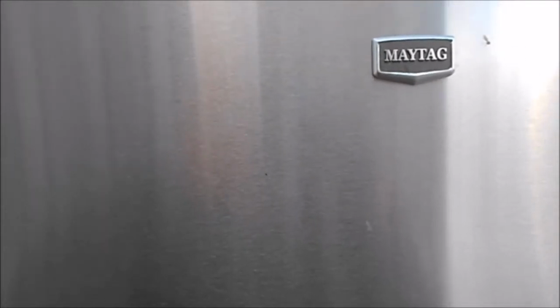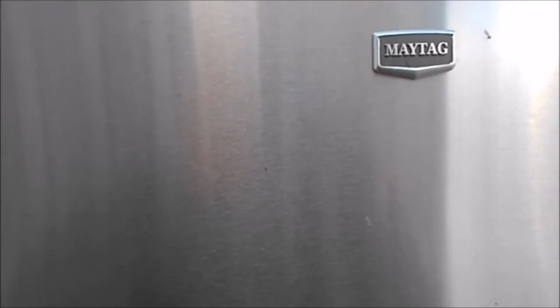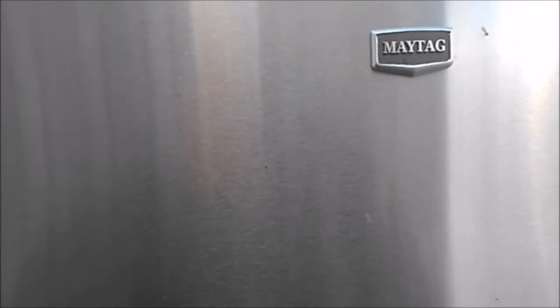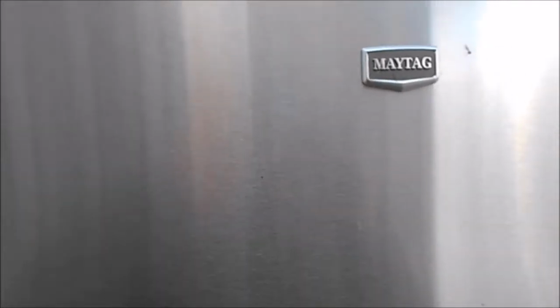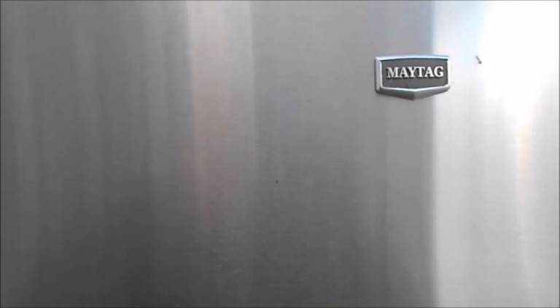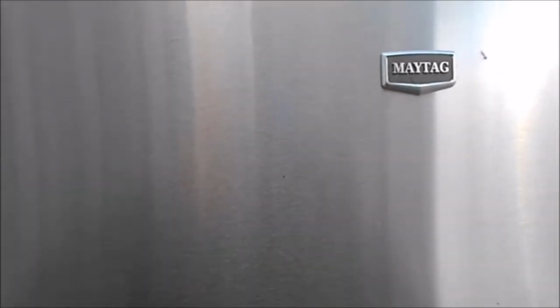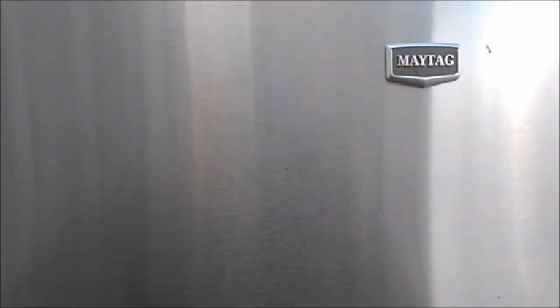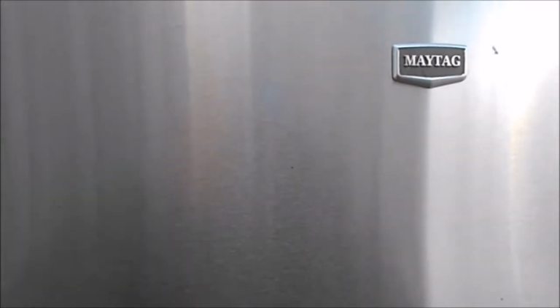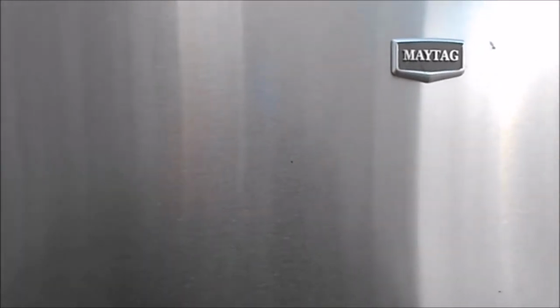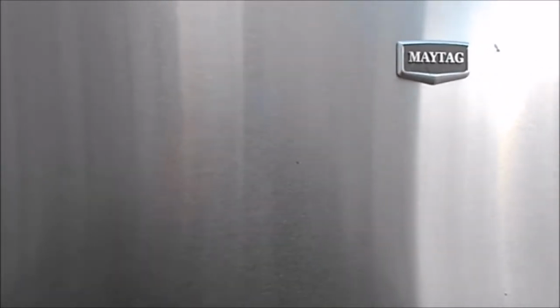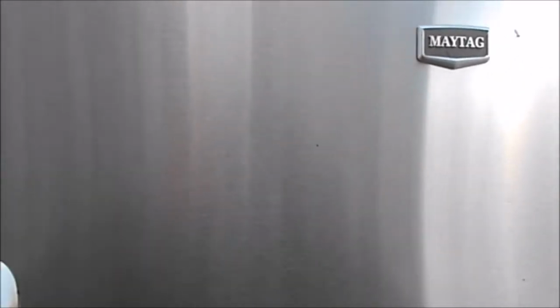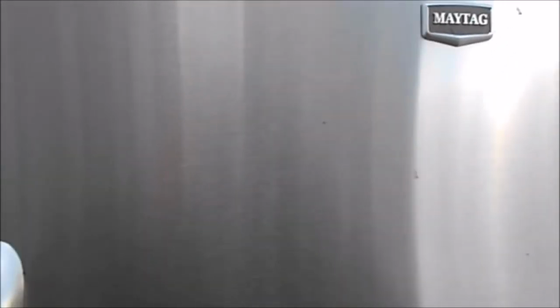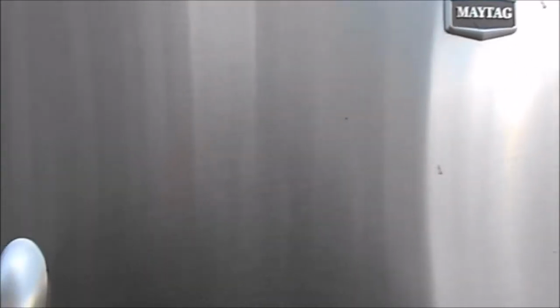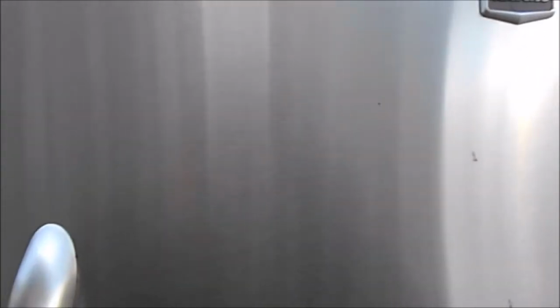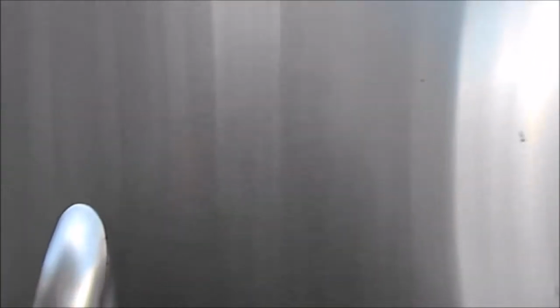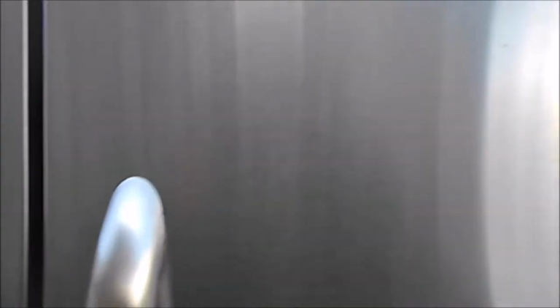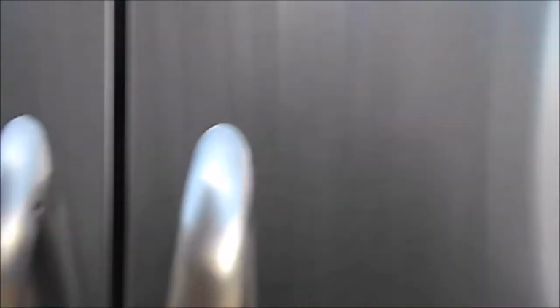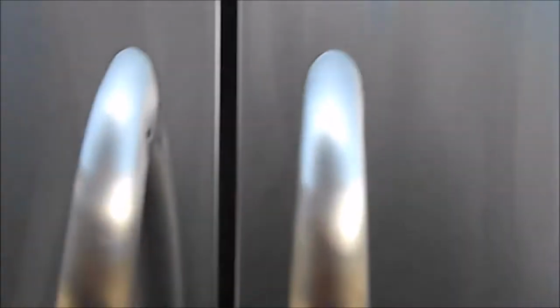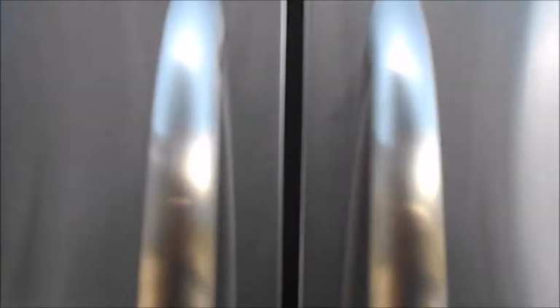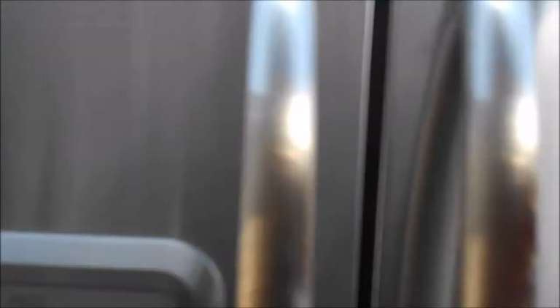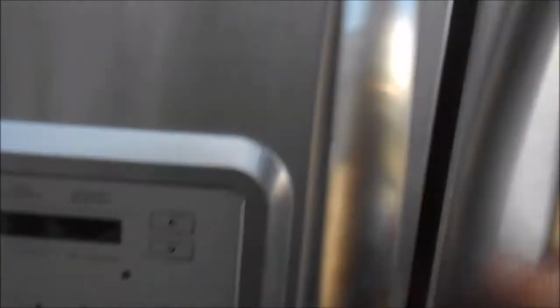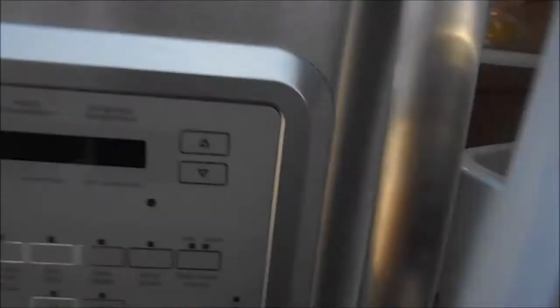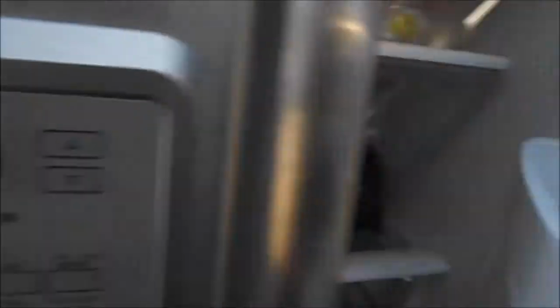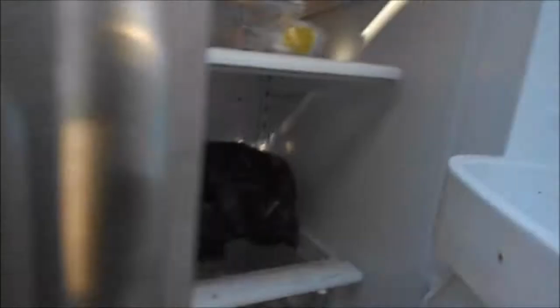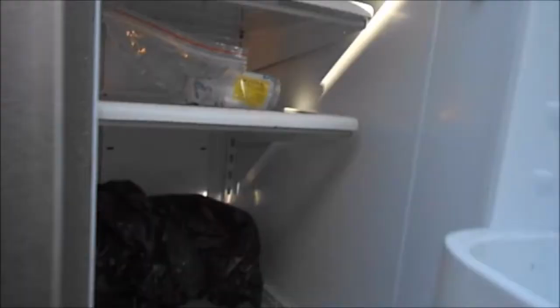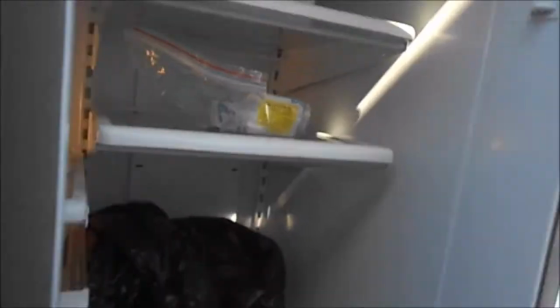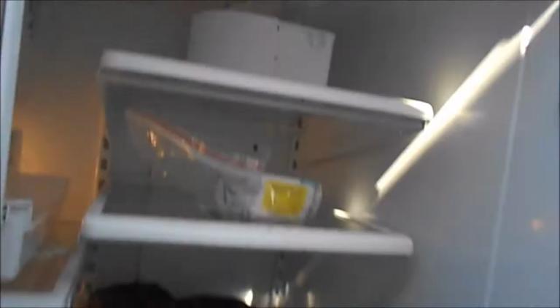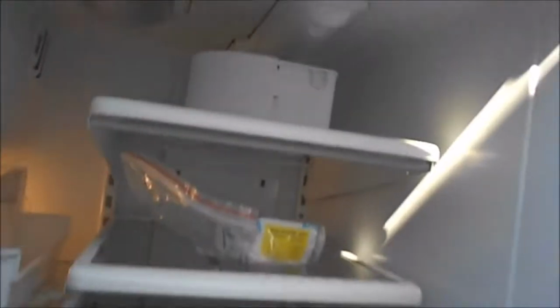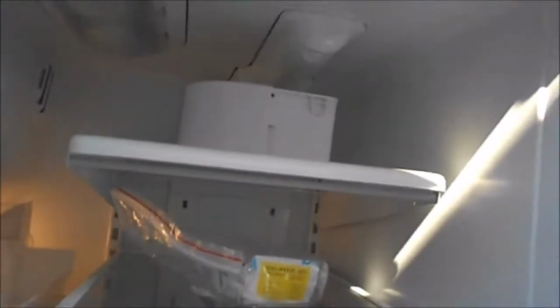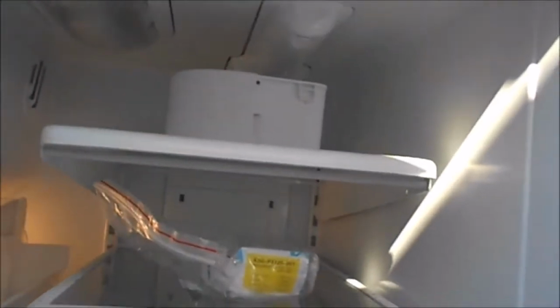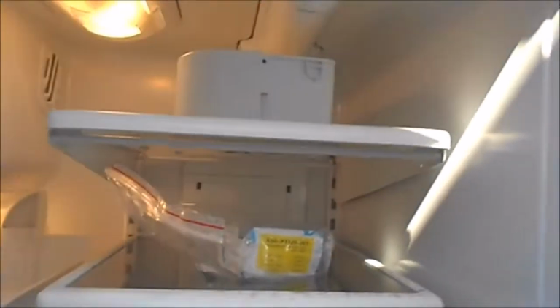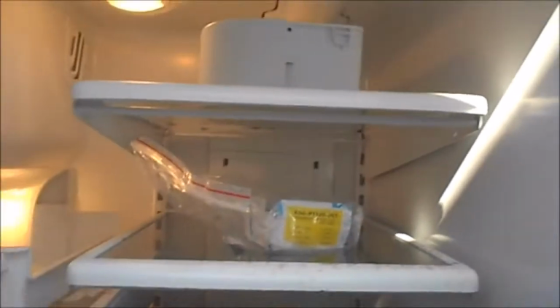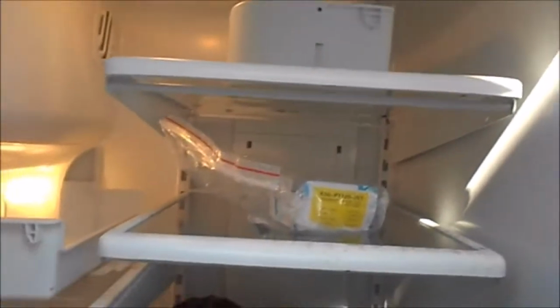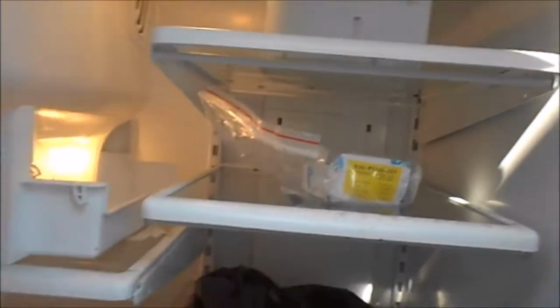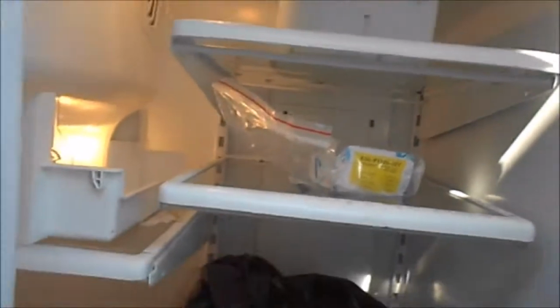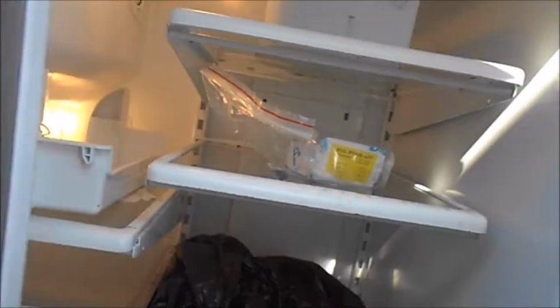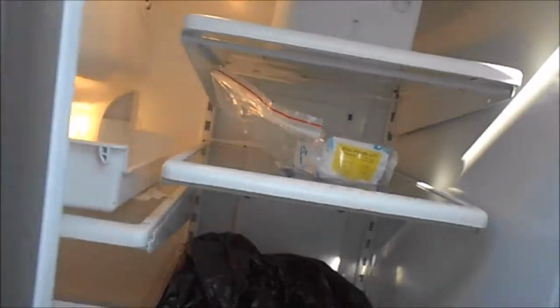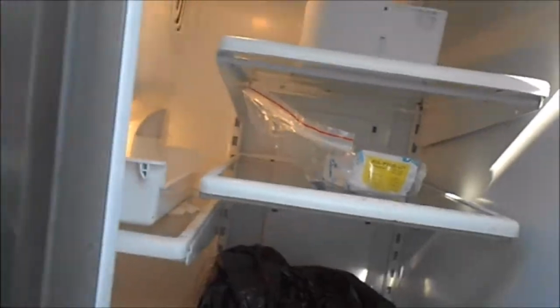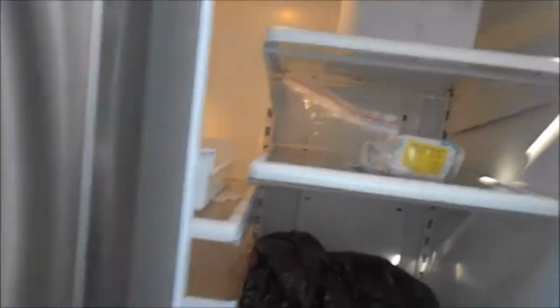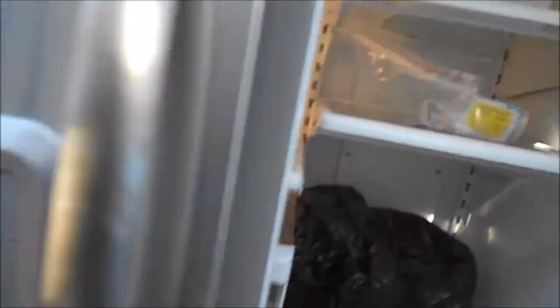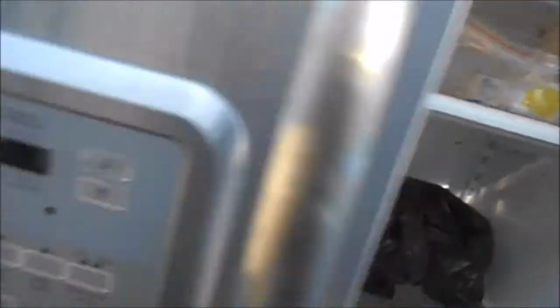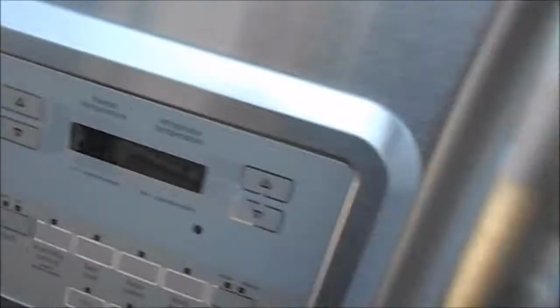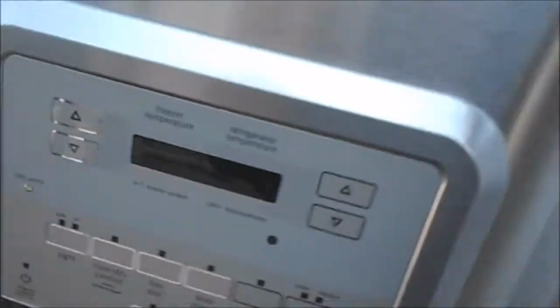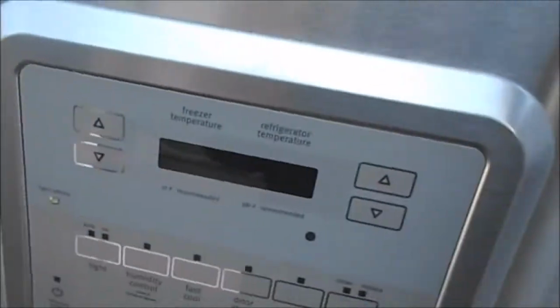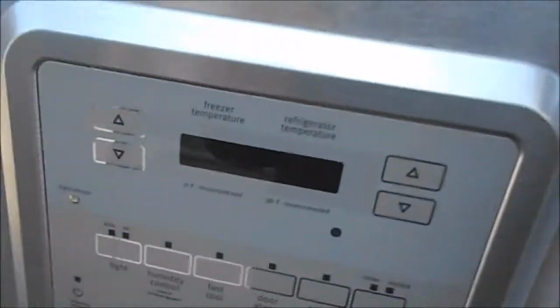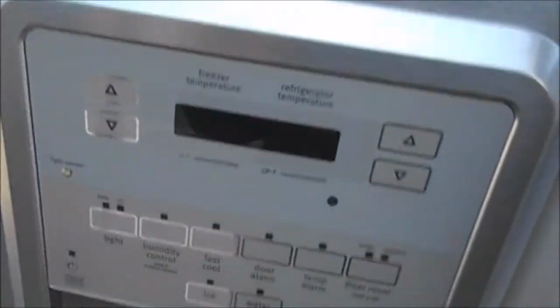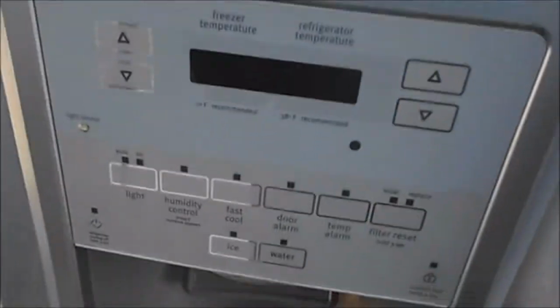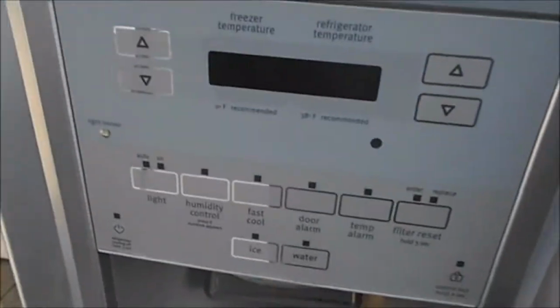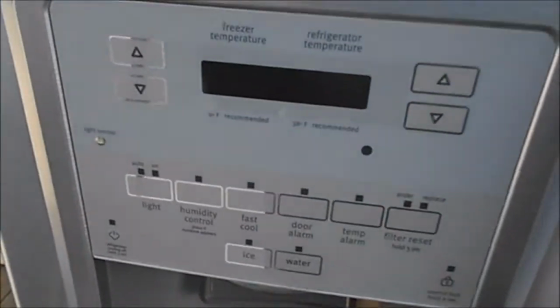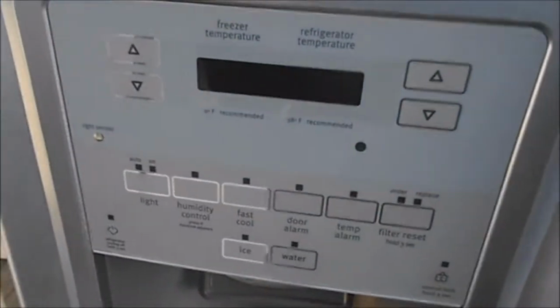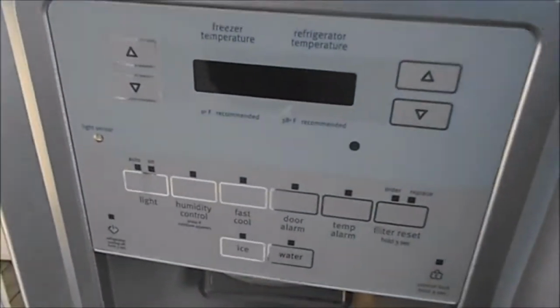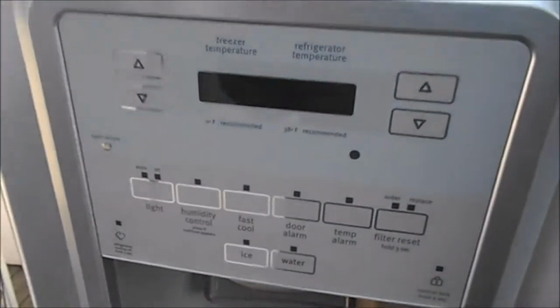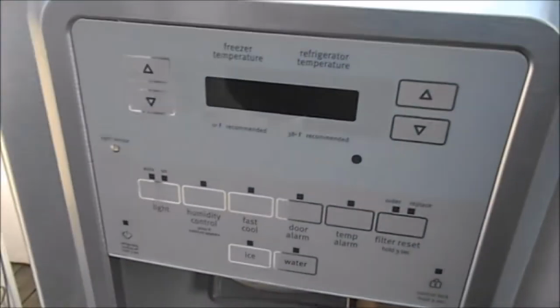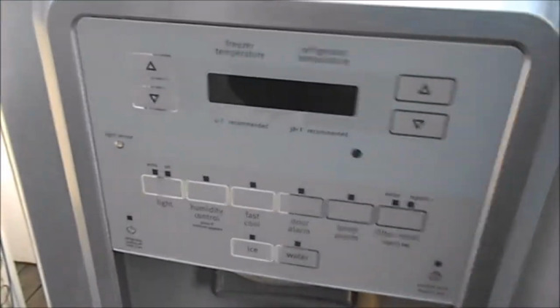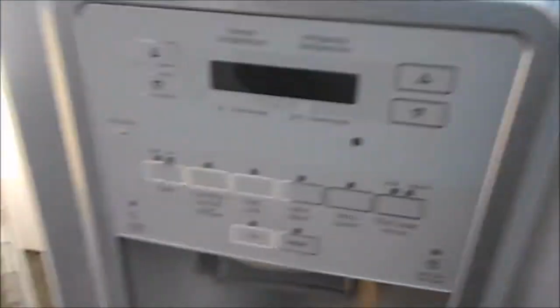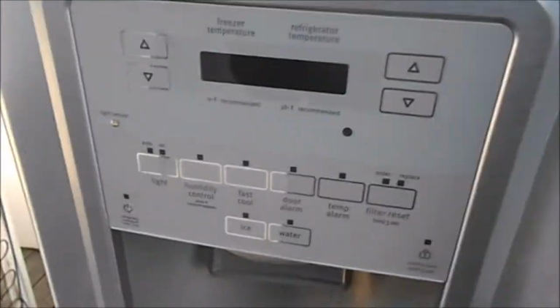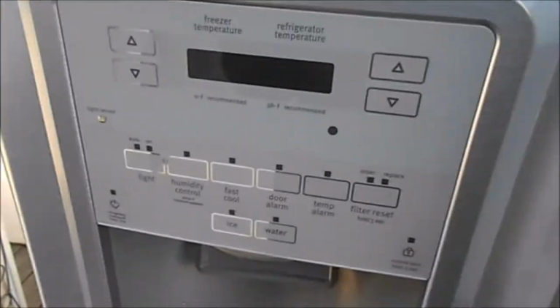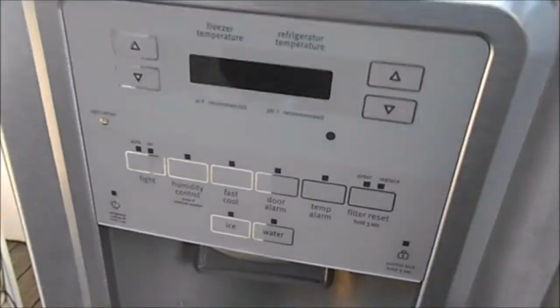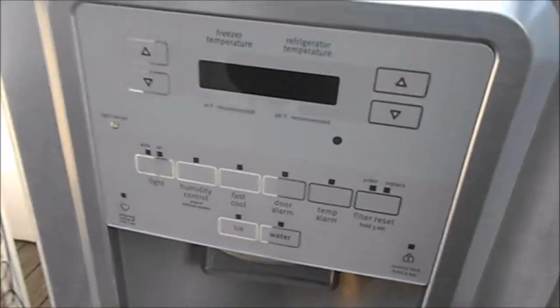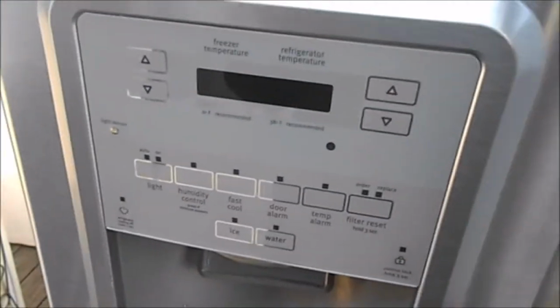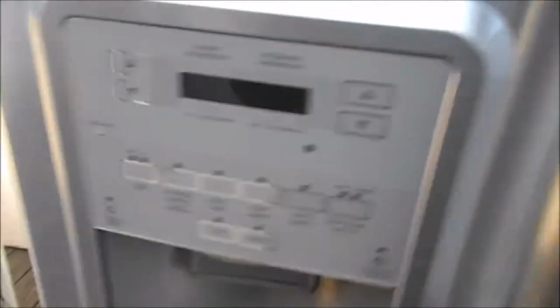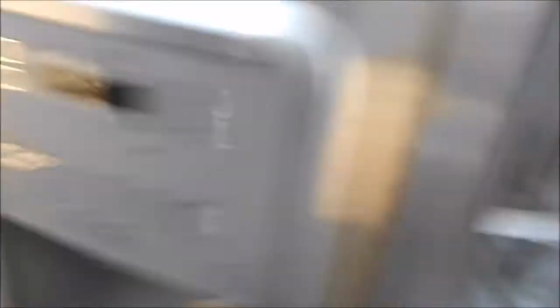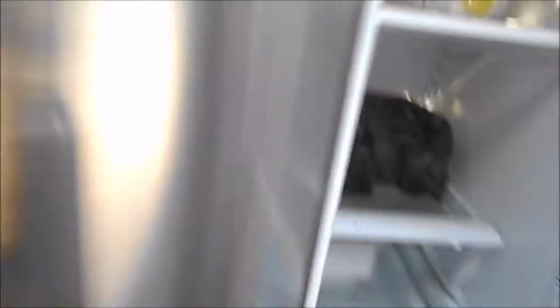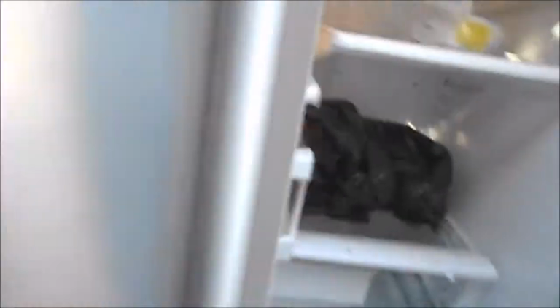Hey, it's Bill the Handyman up here in Northern California. How are y'all doing today? Okay, we're looking at a Maytag — the famous, infamous Maytag Whirlpool.